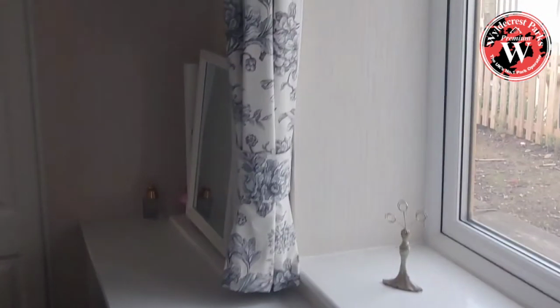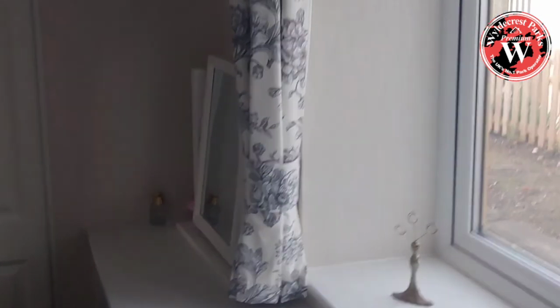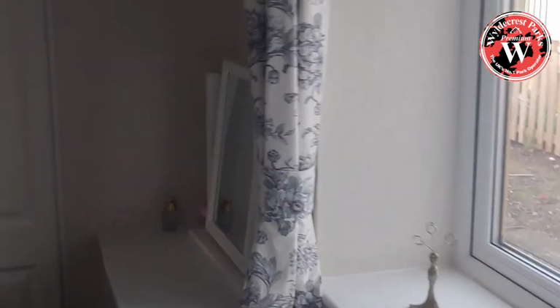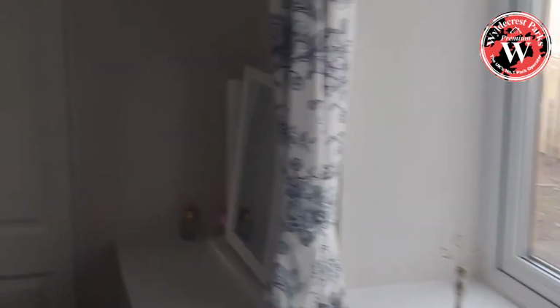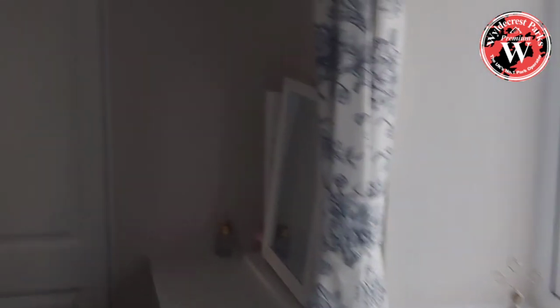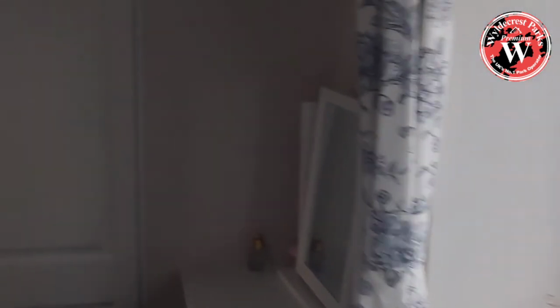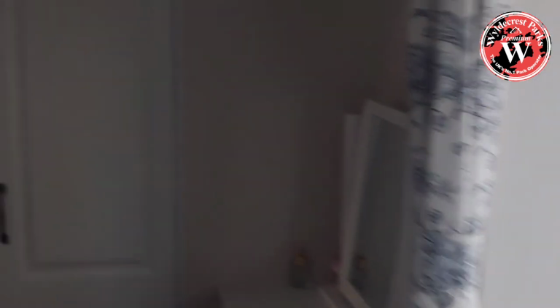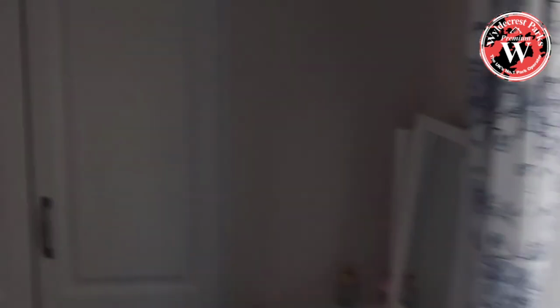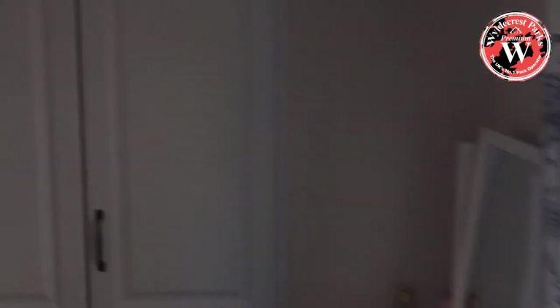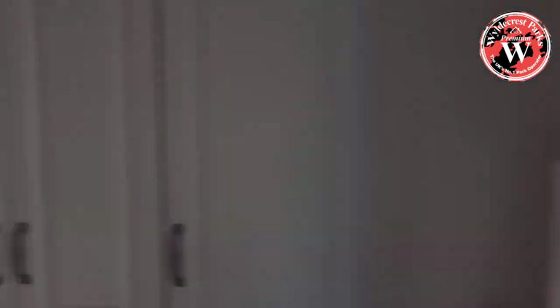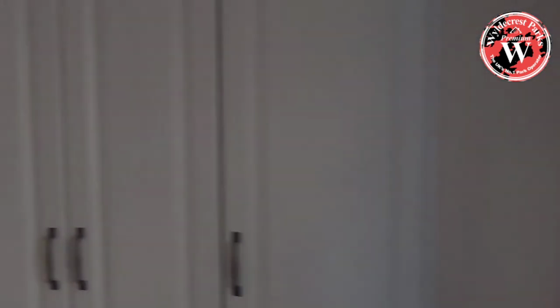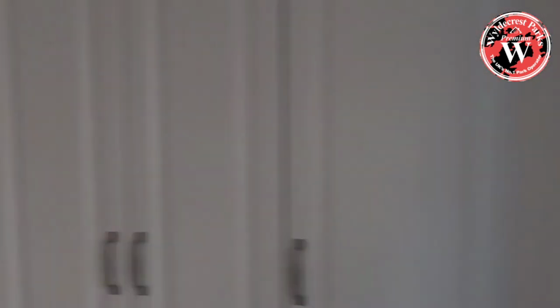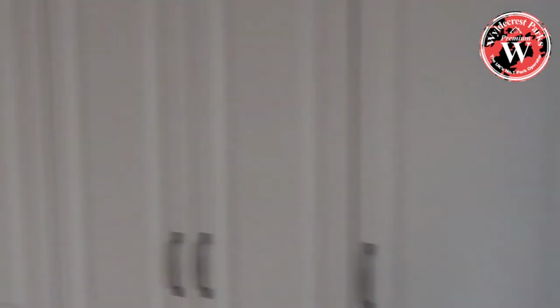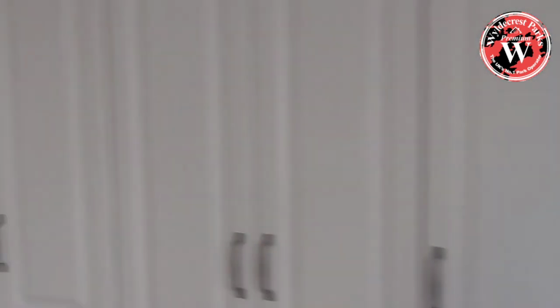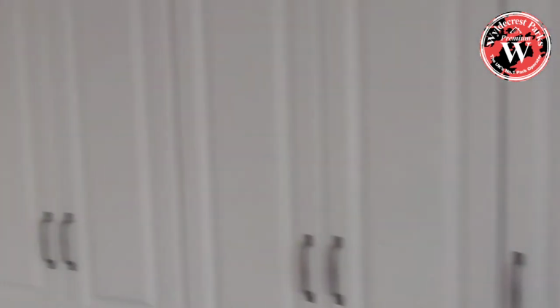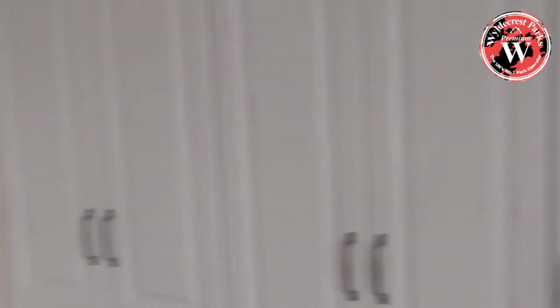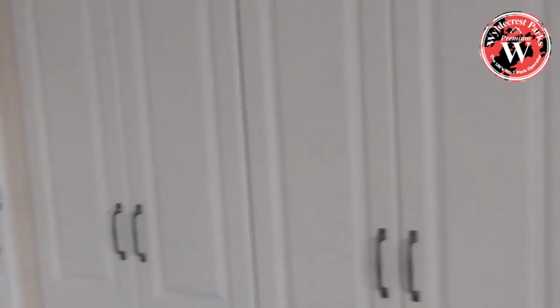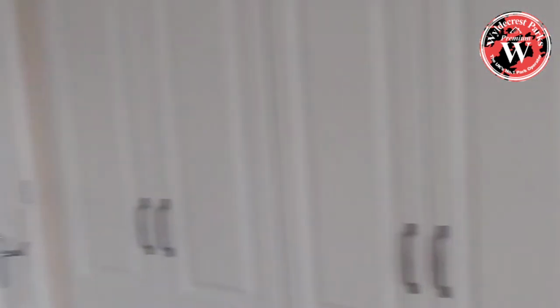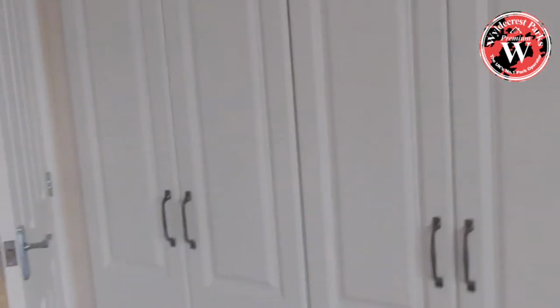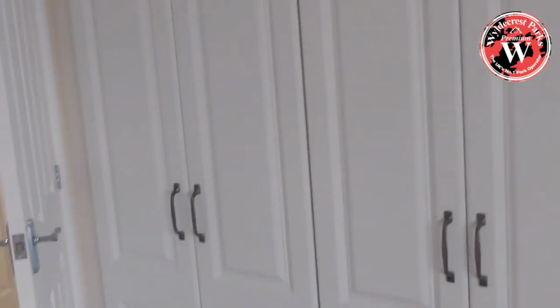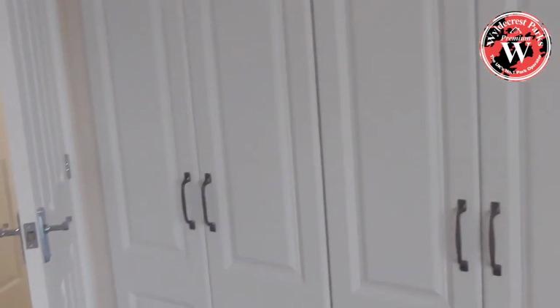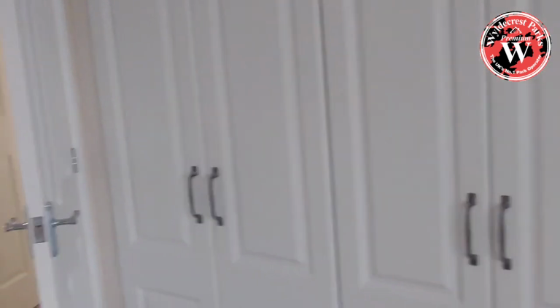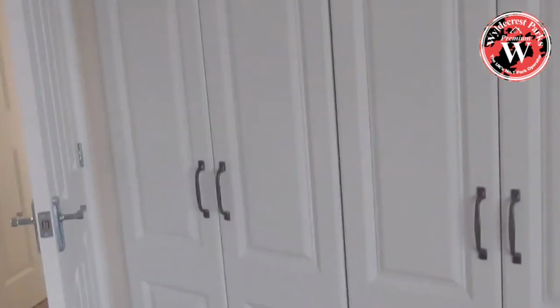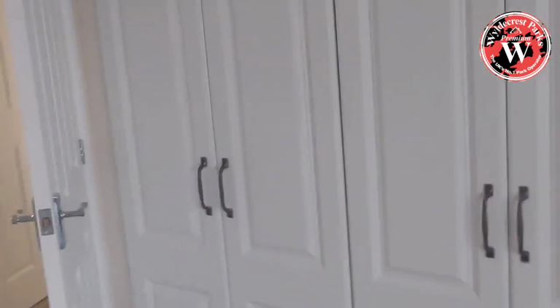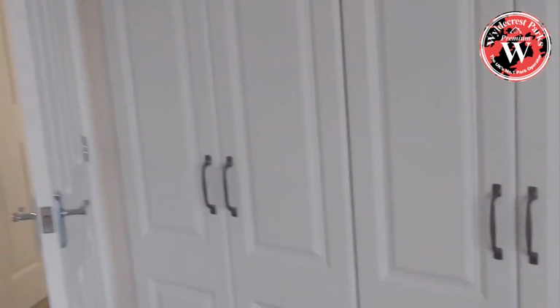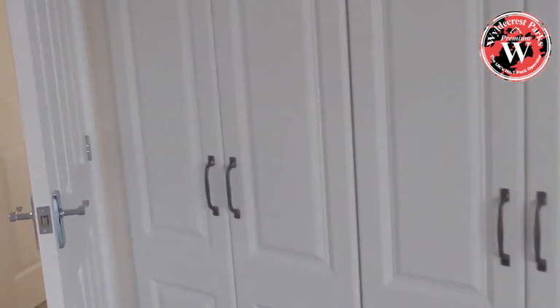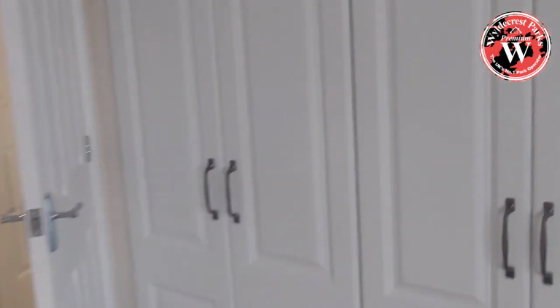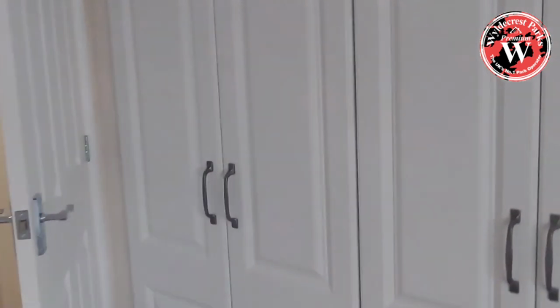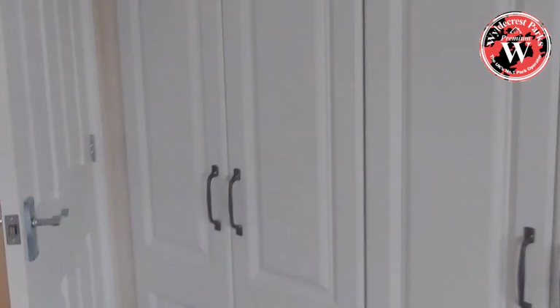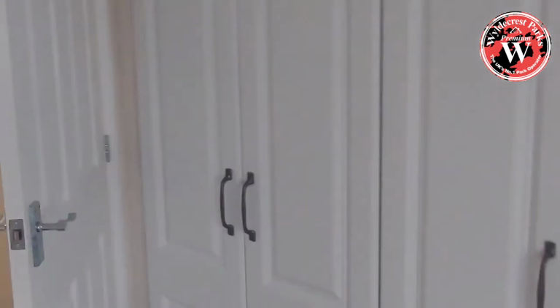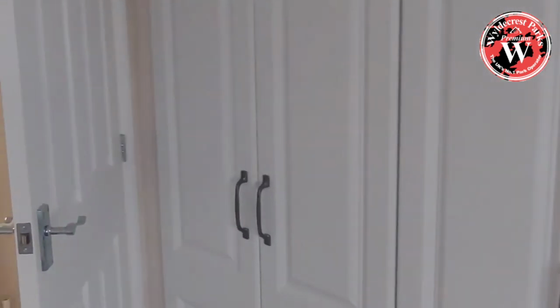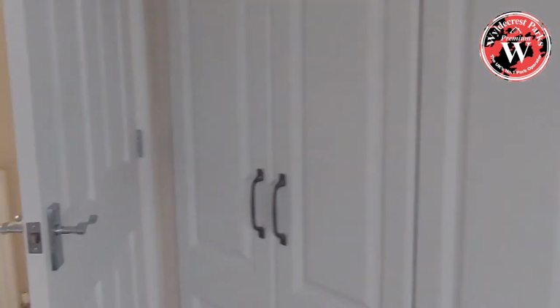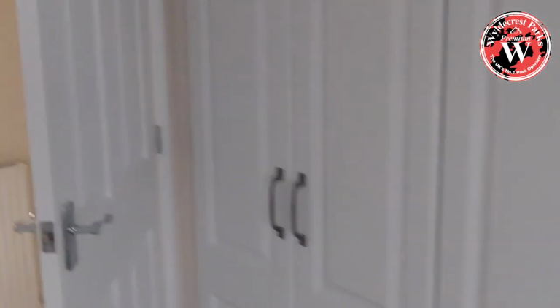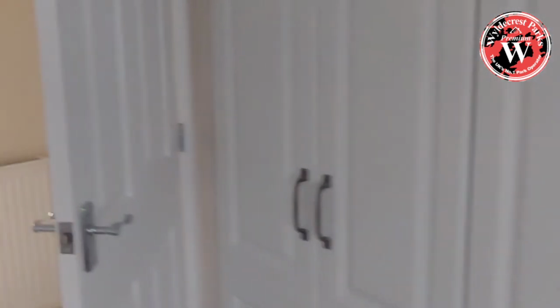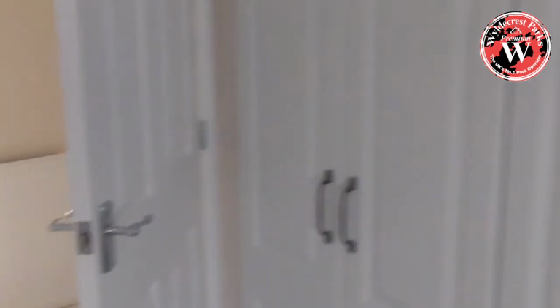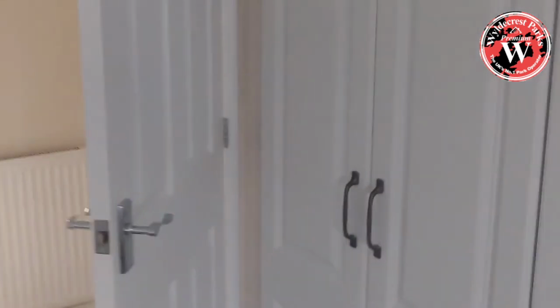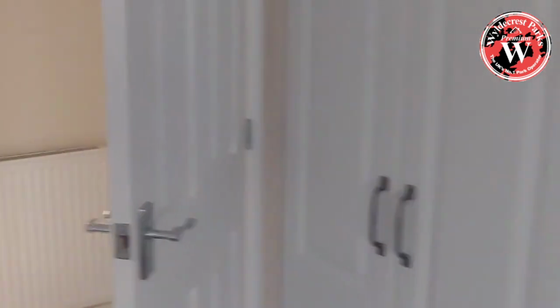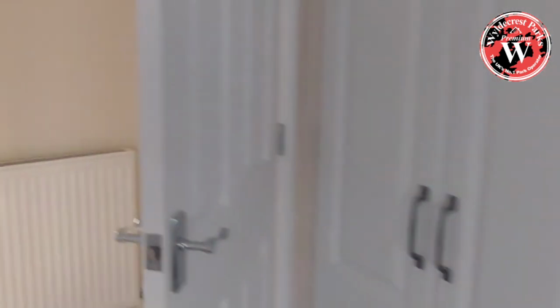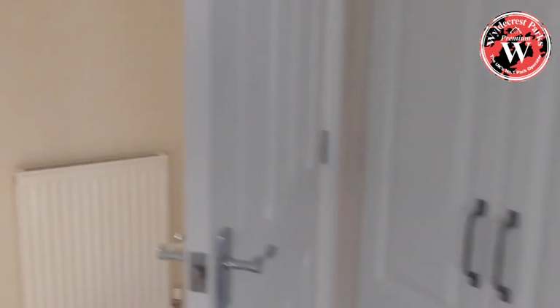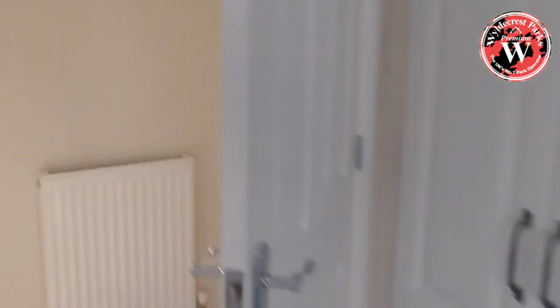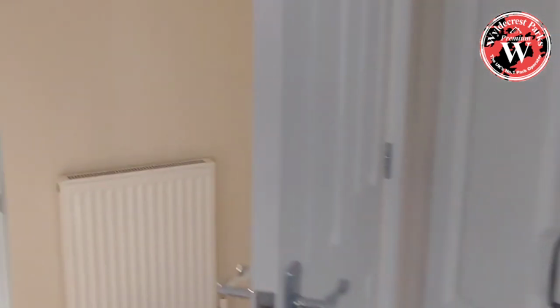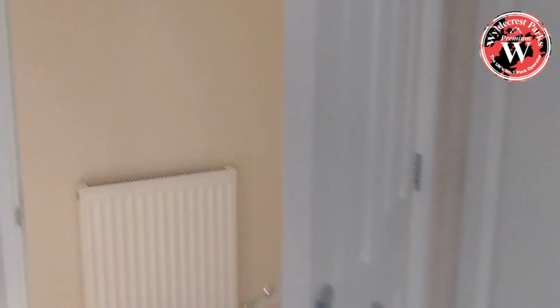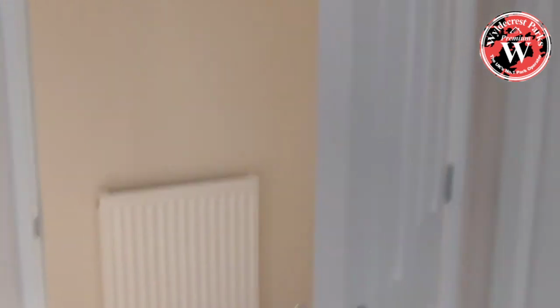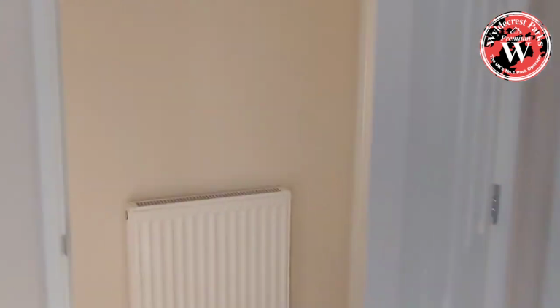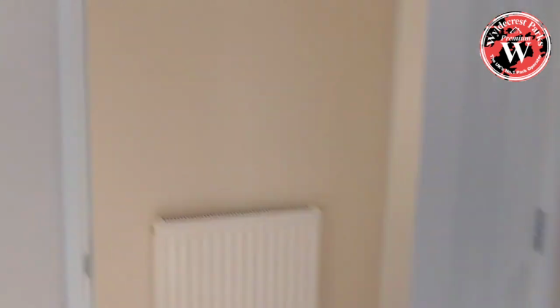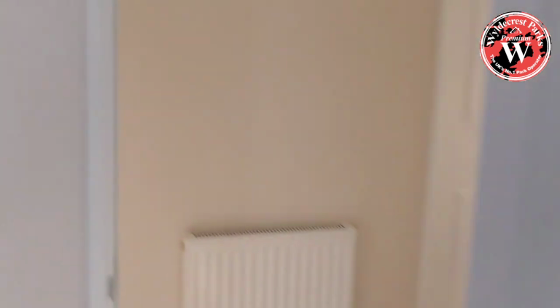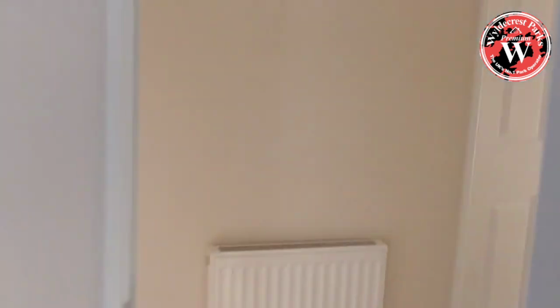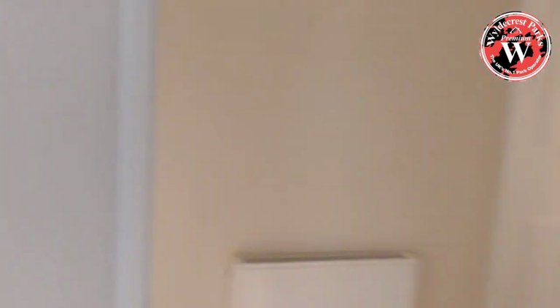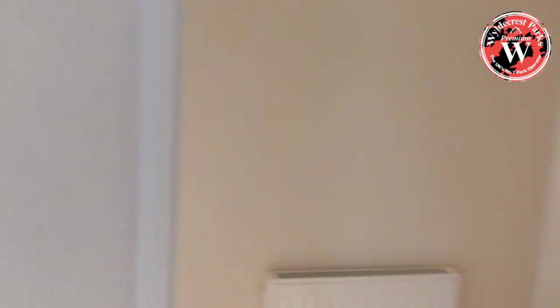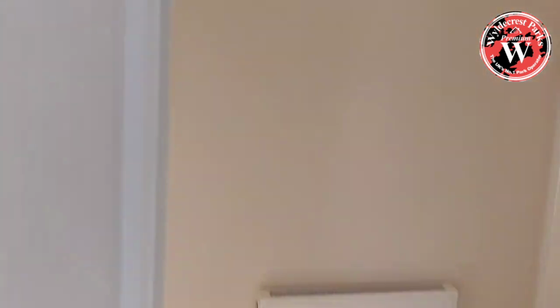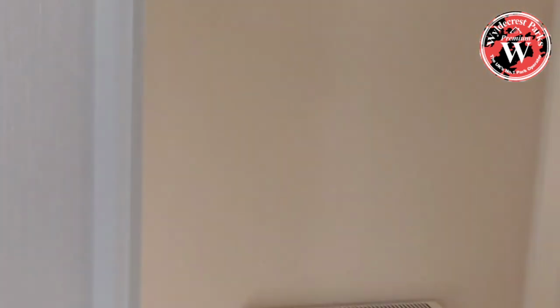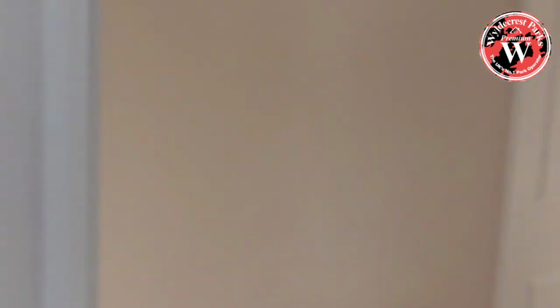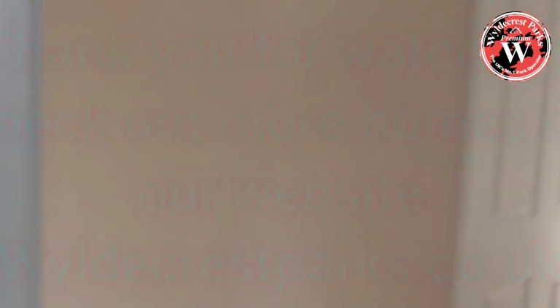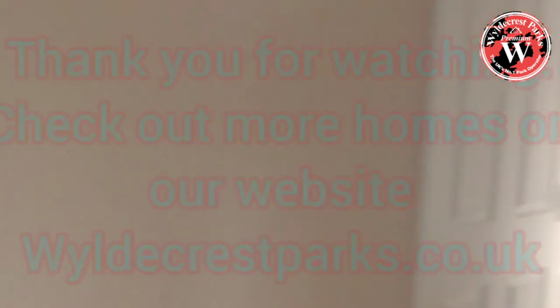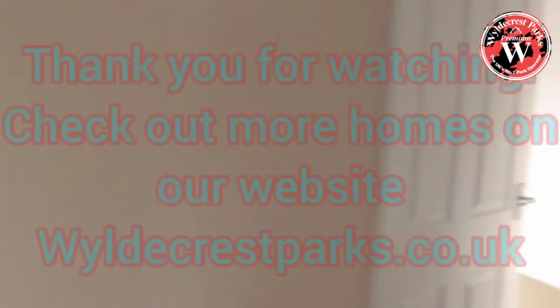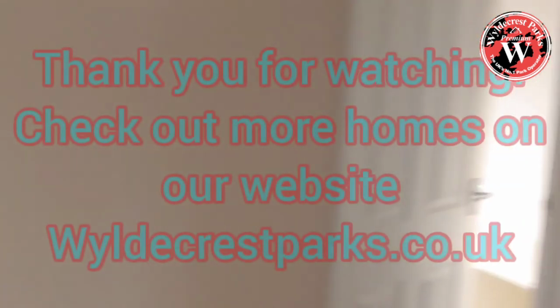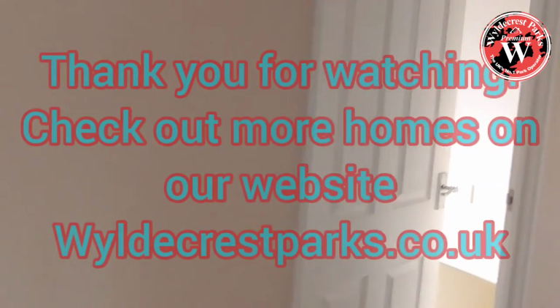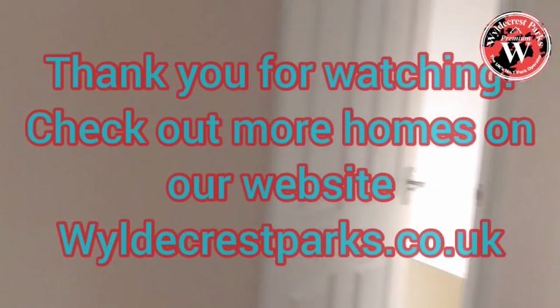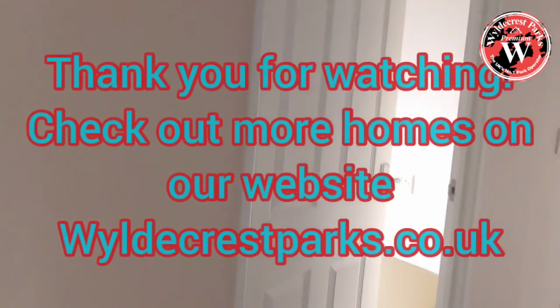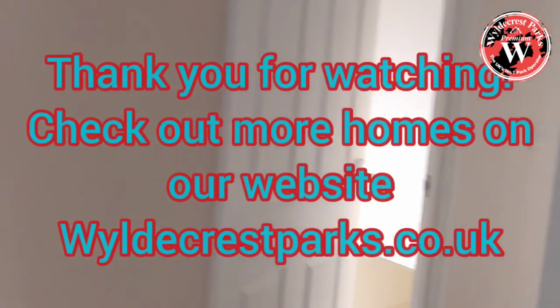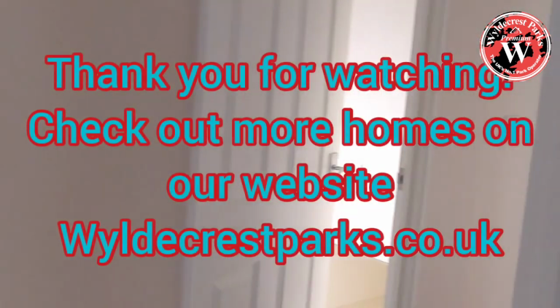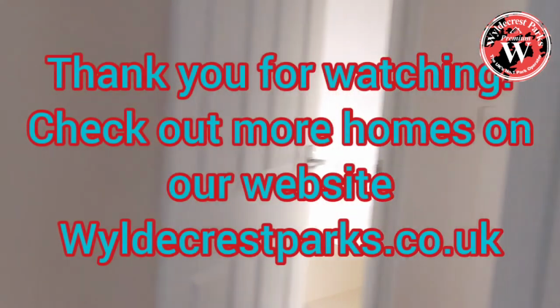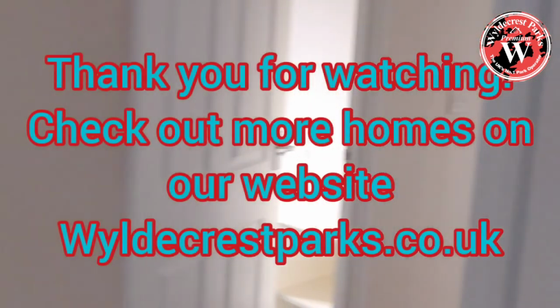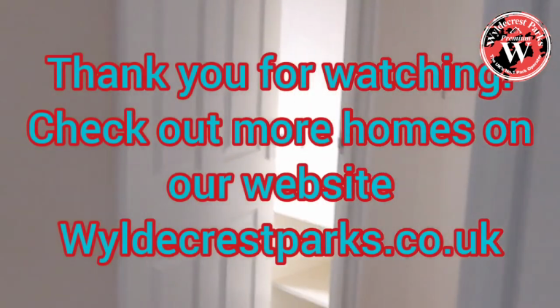Thank you for watching. This is Martin at Saltmars Castle Park with the Omar Cottage. Thank you very much.